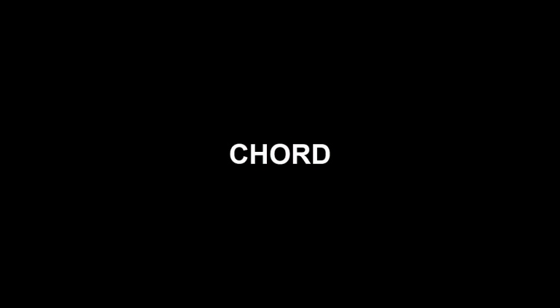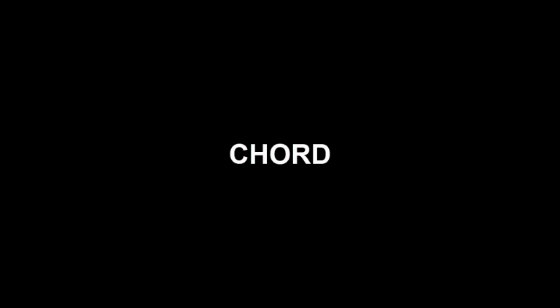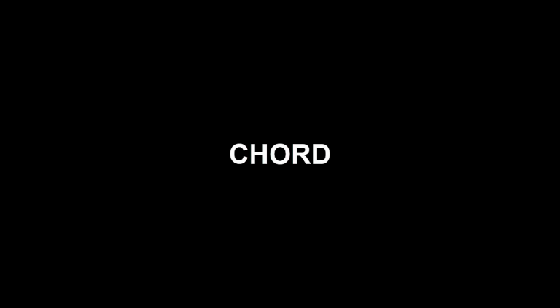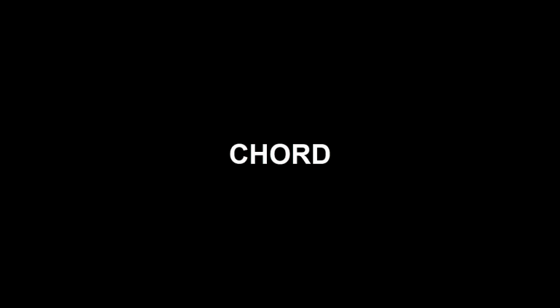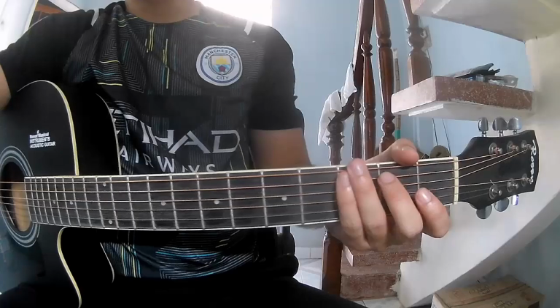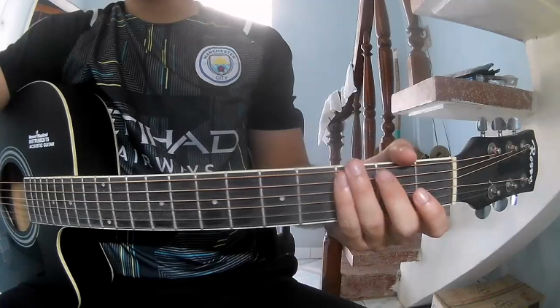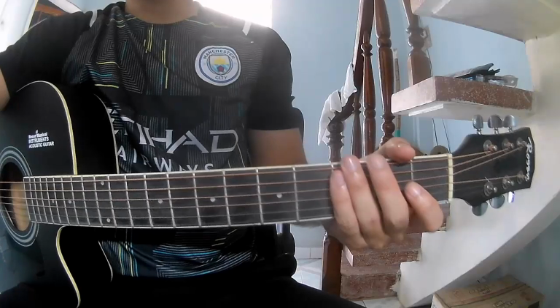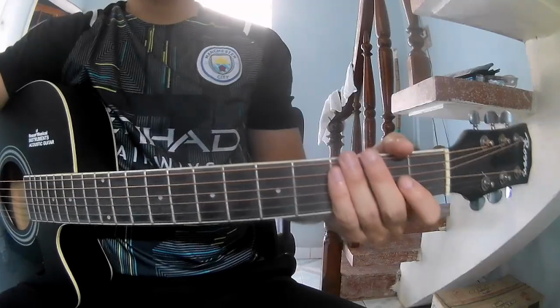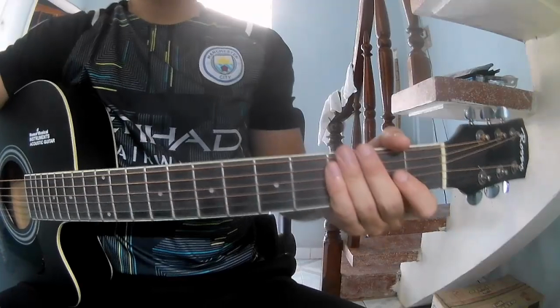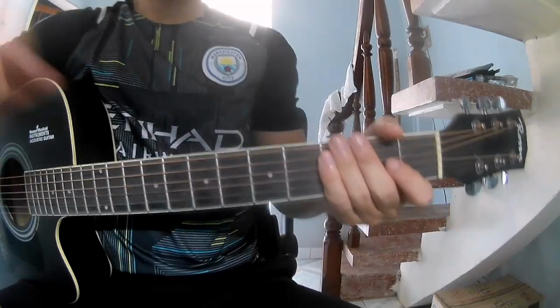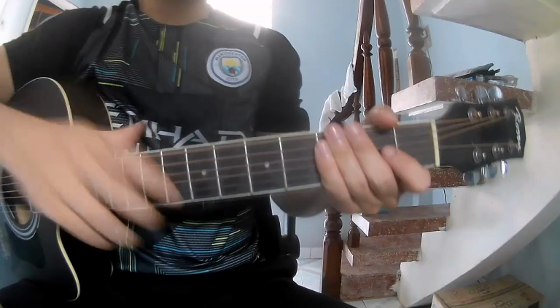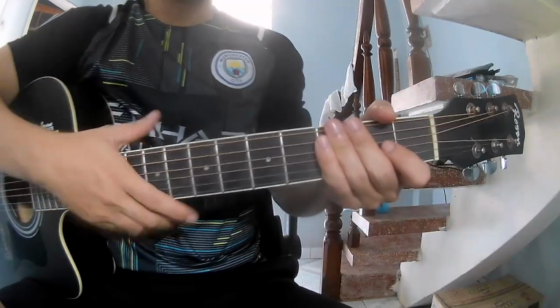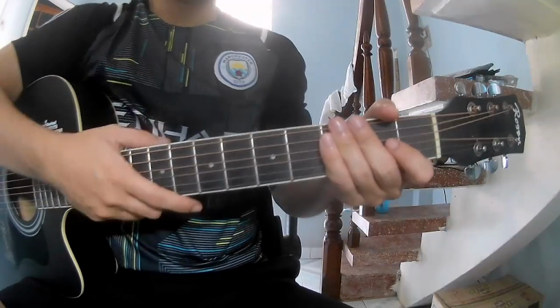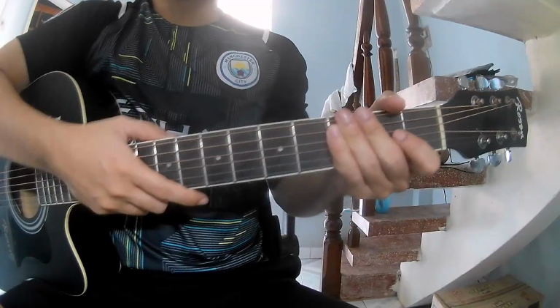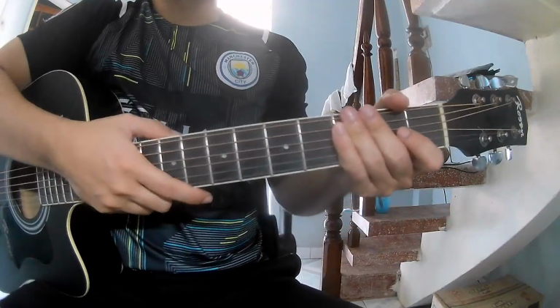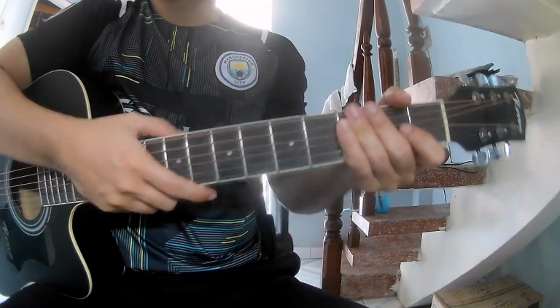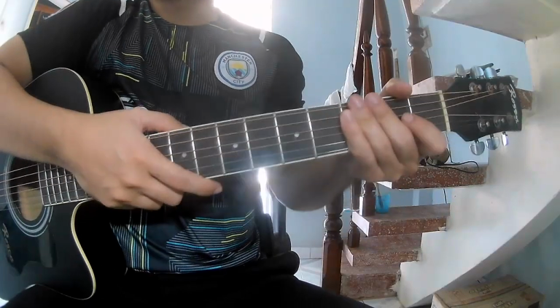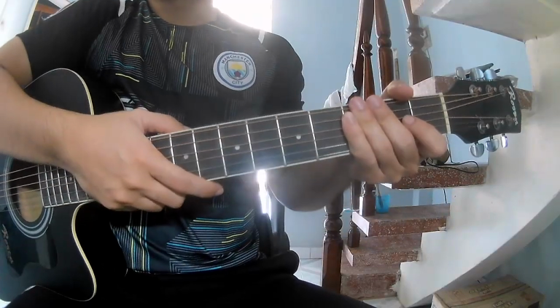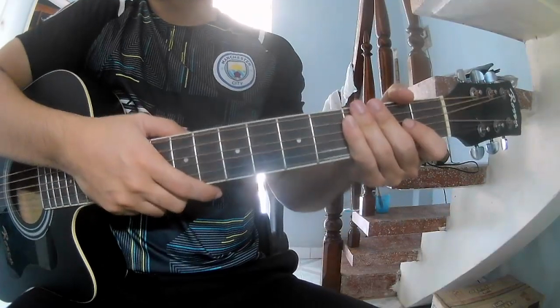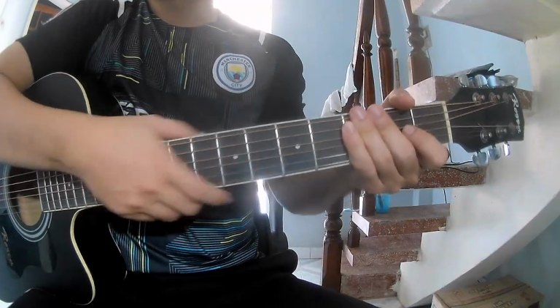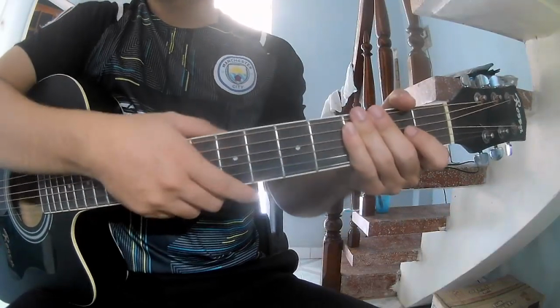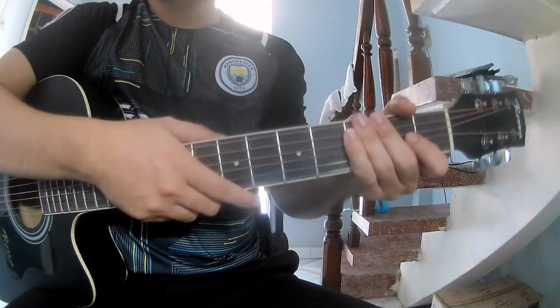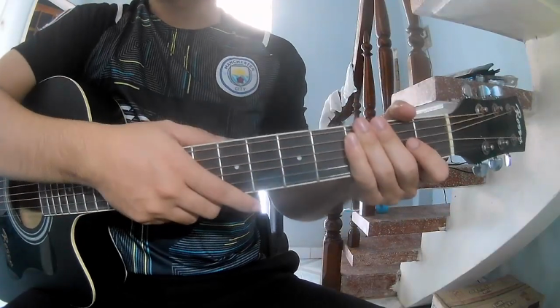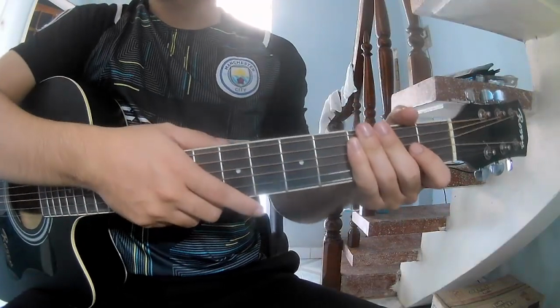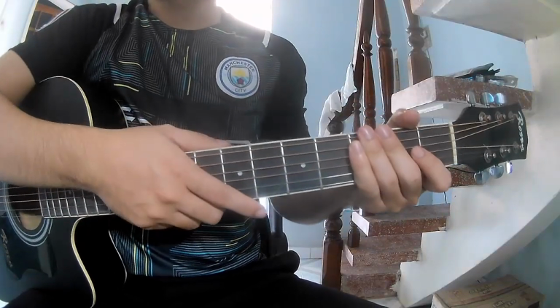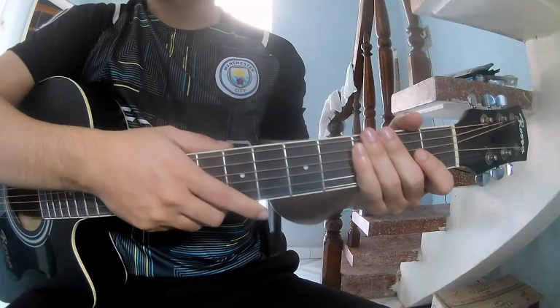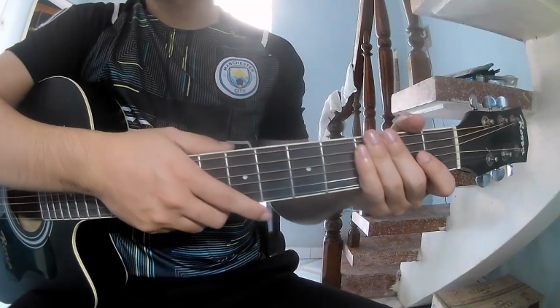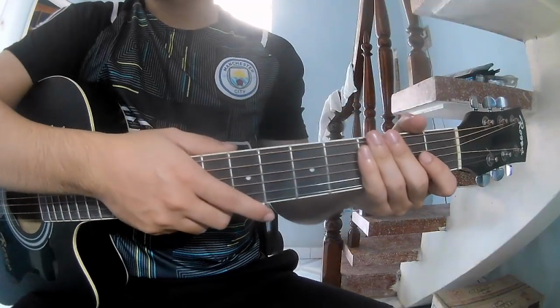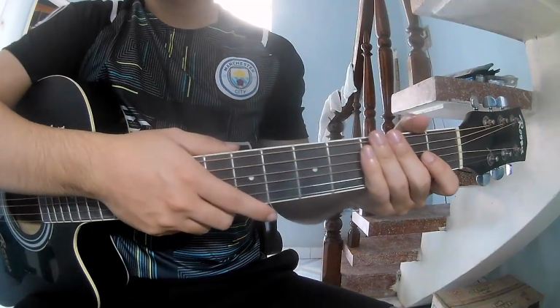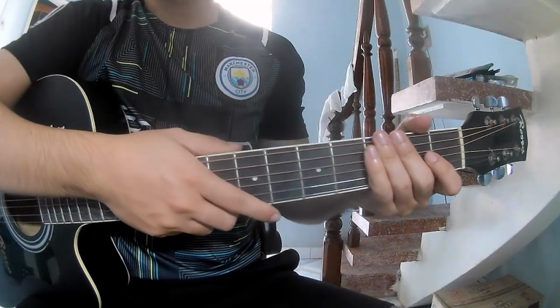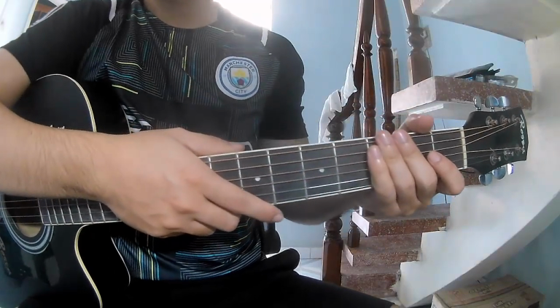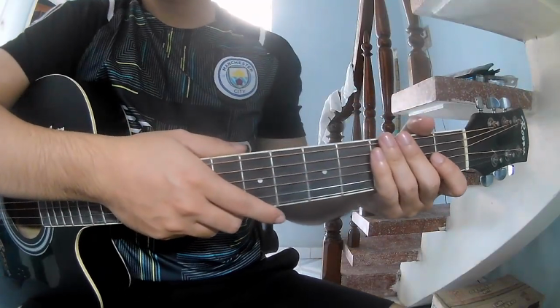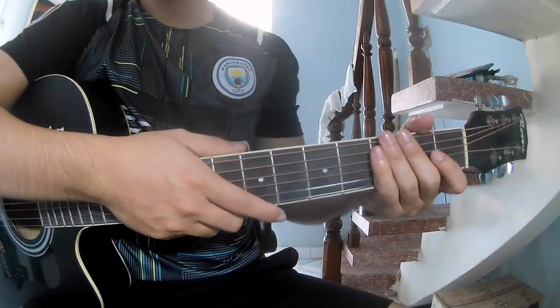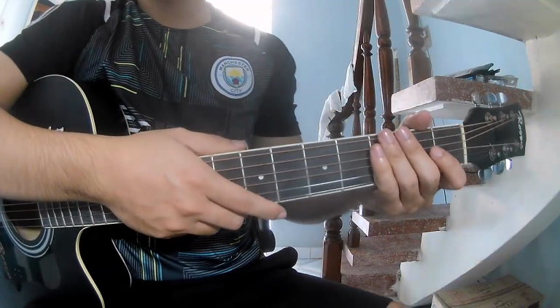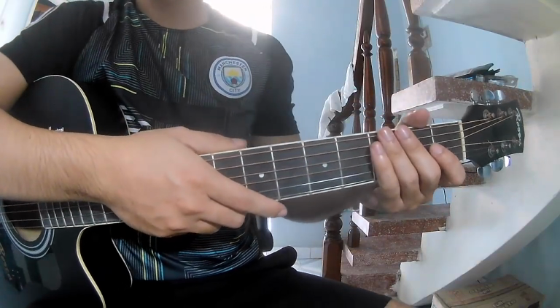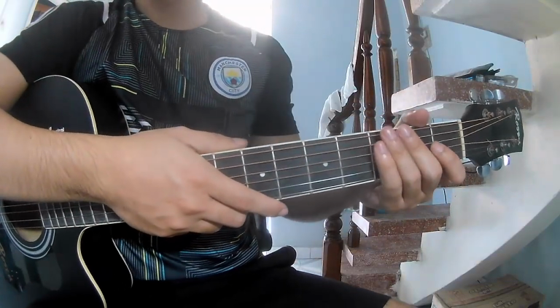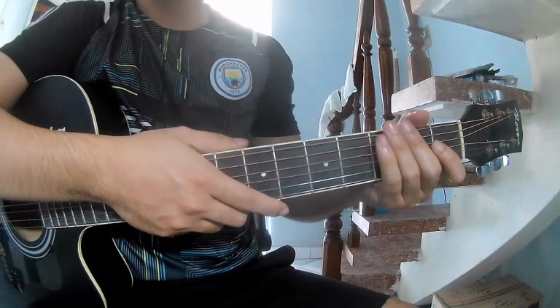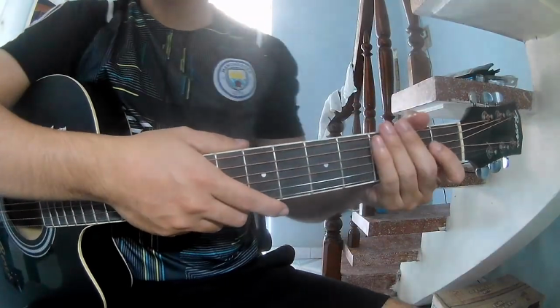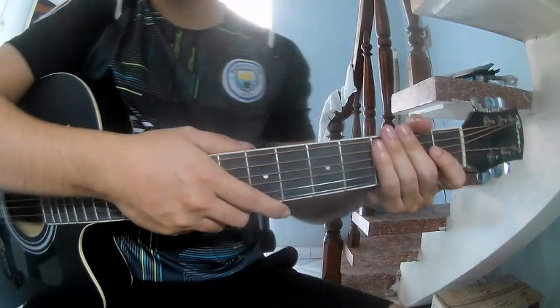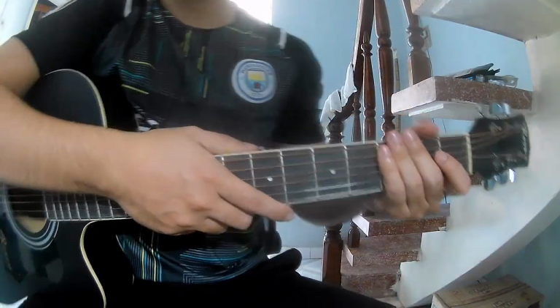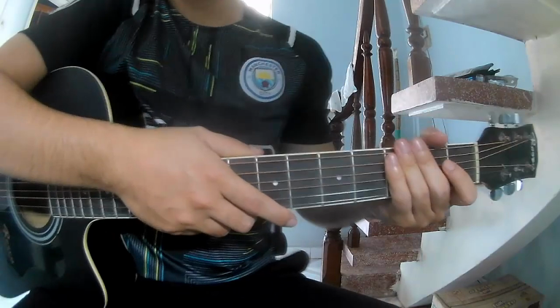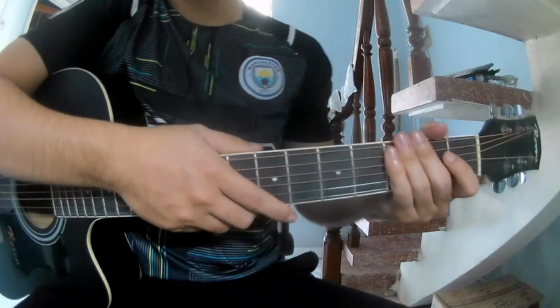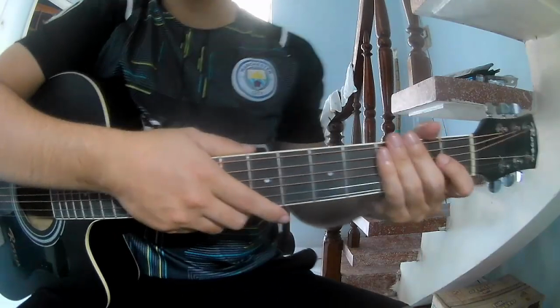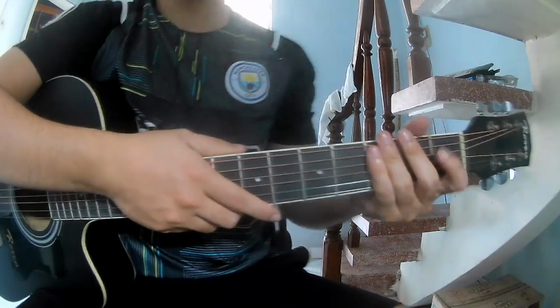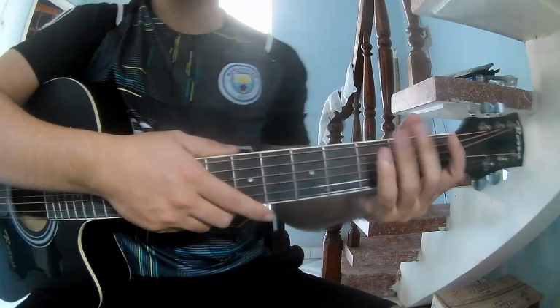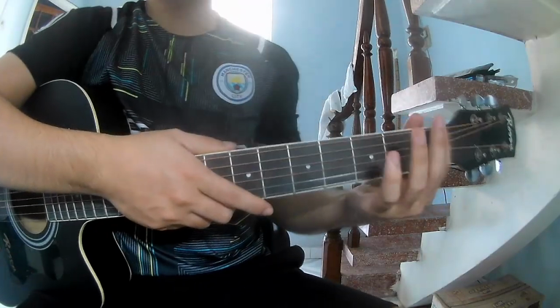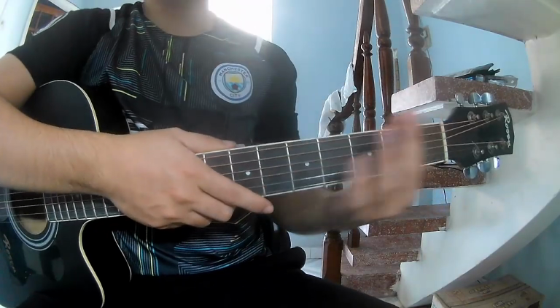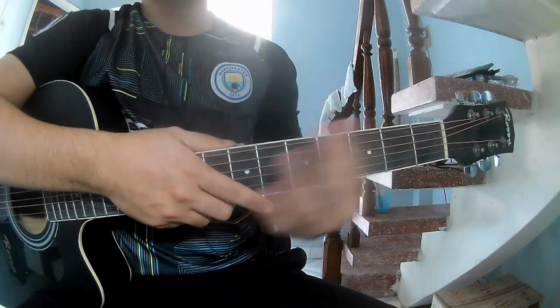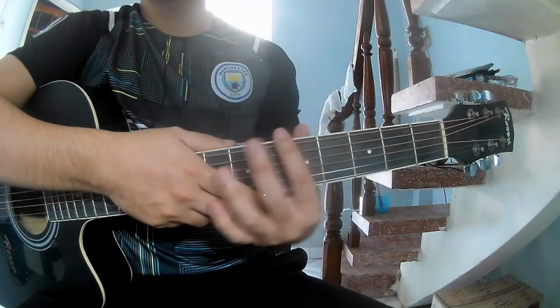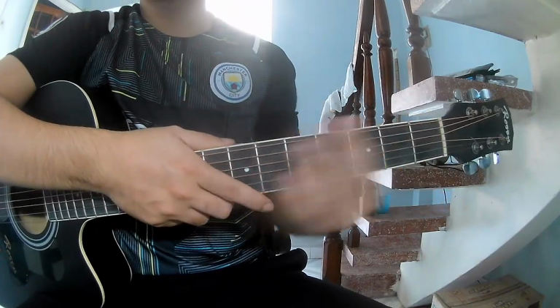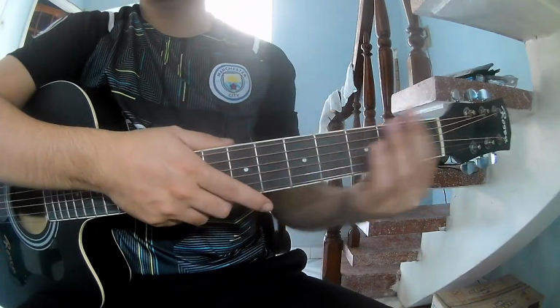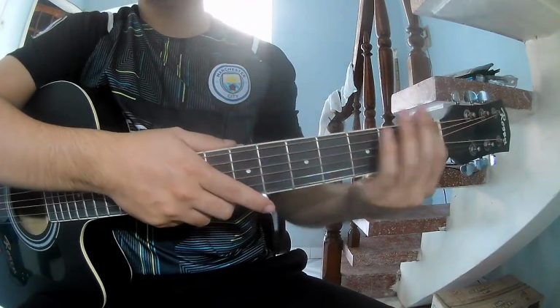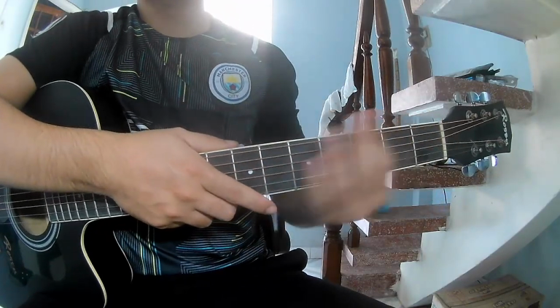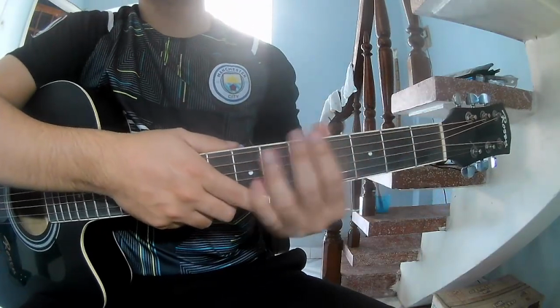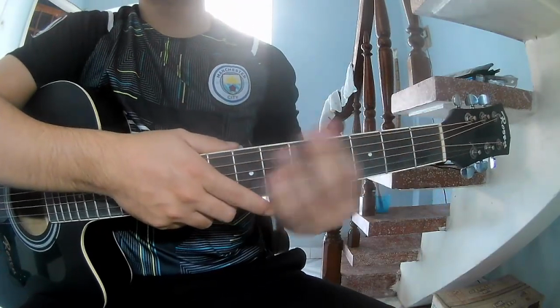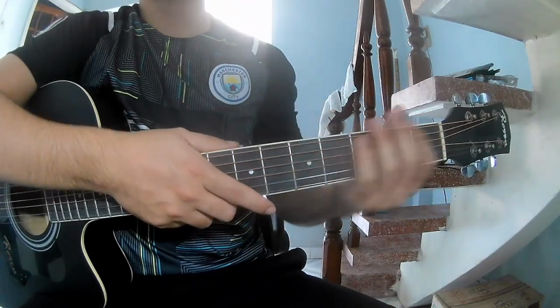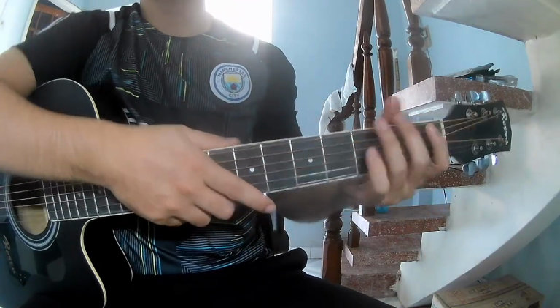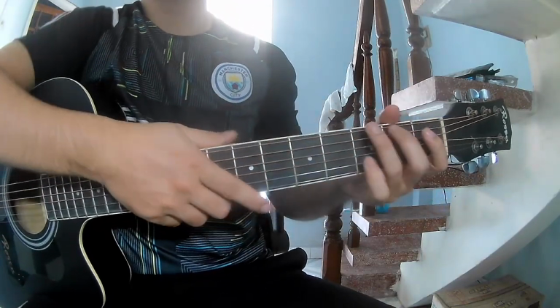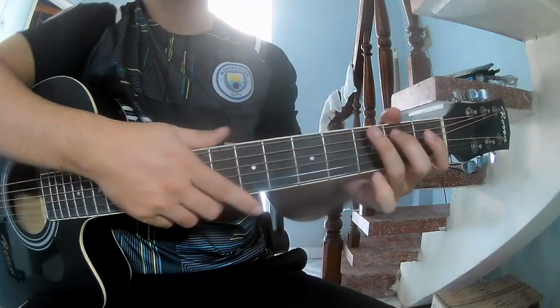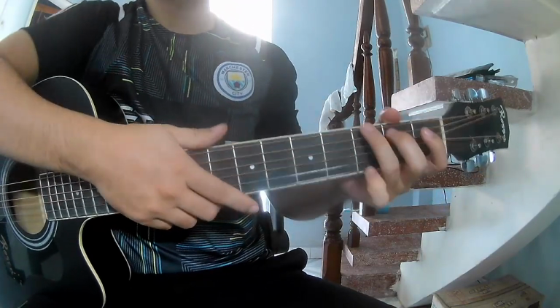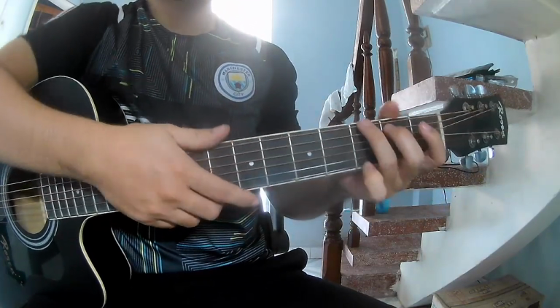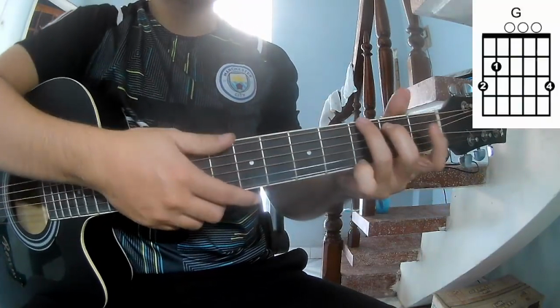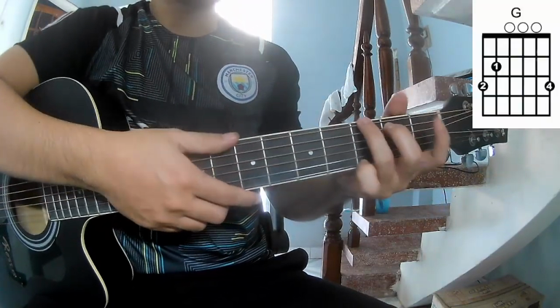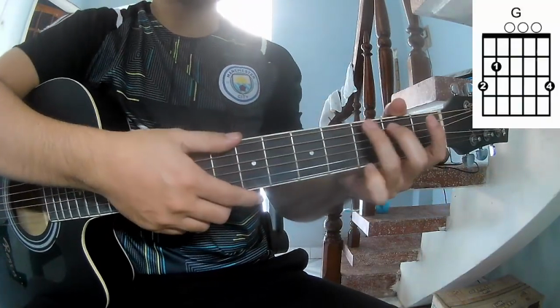Hi everyone, today we show how to play Memory by Disney with a fresh dosage cable. So the call for this song is: